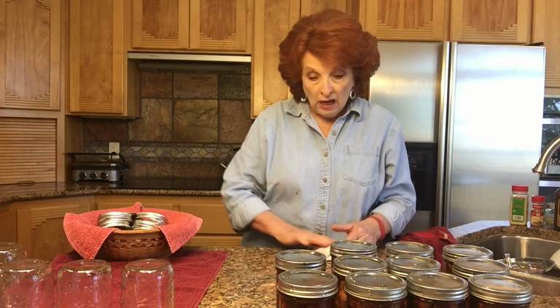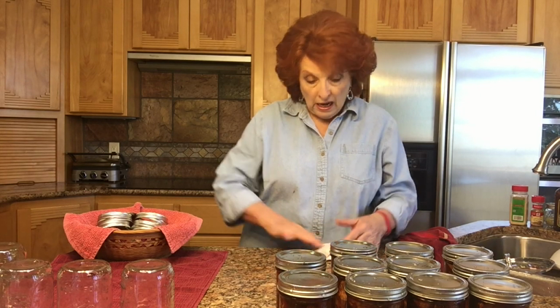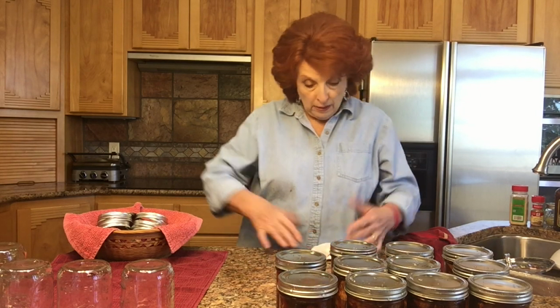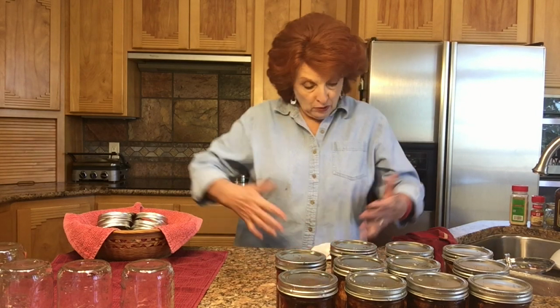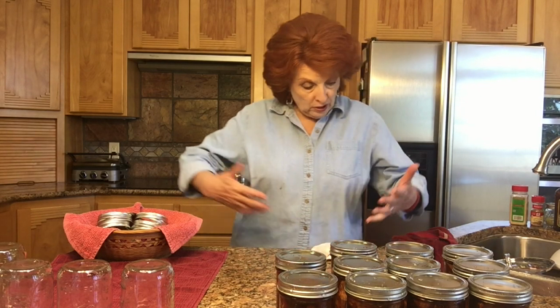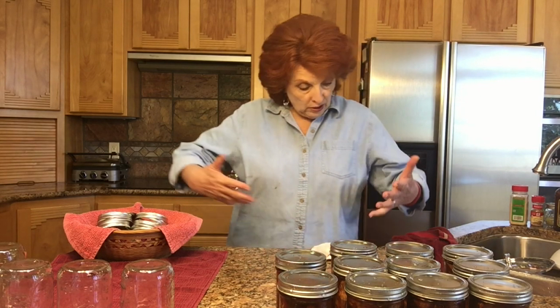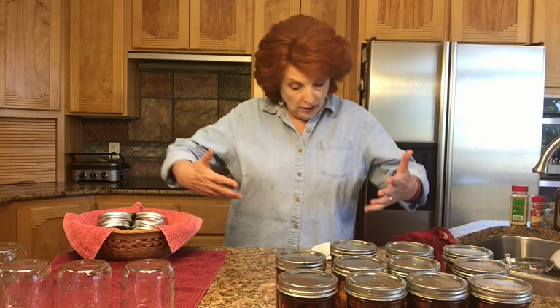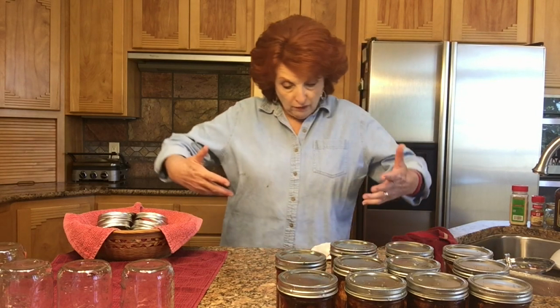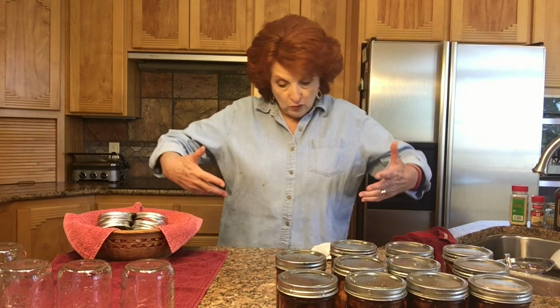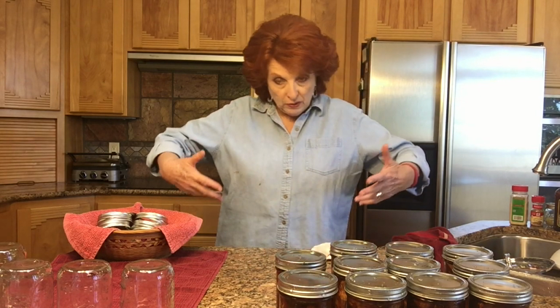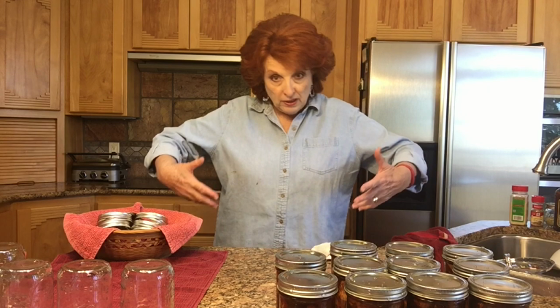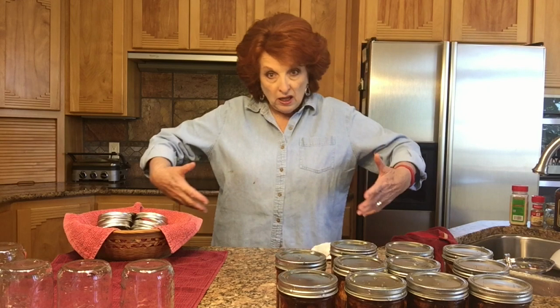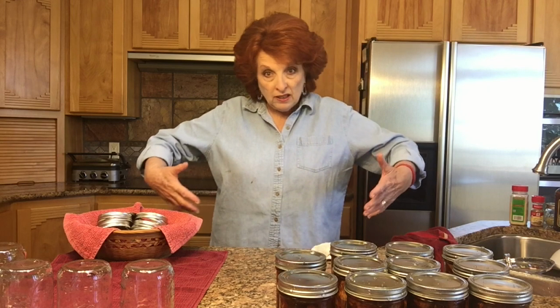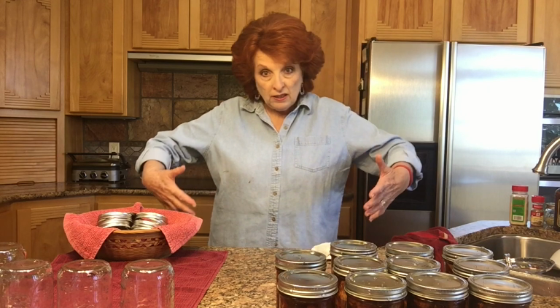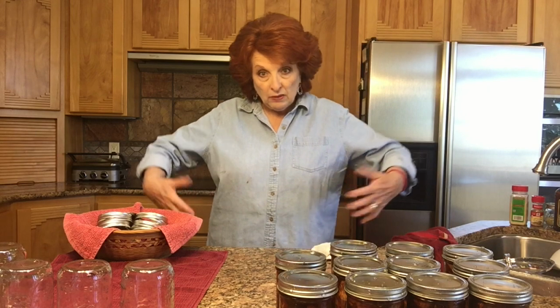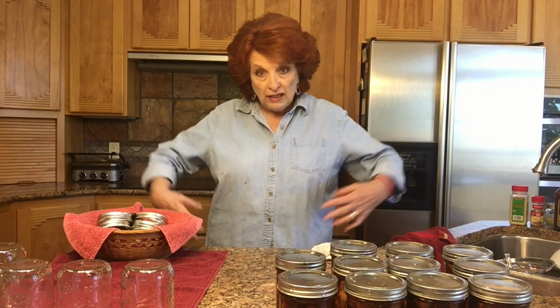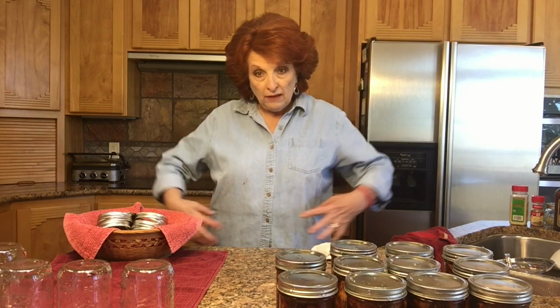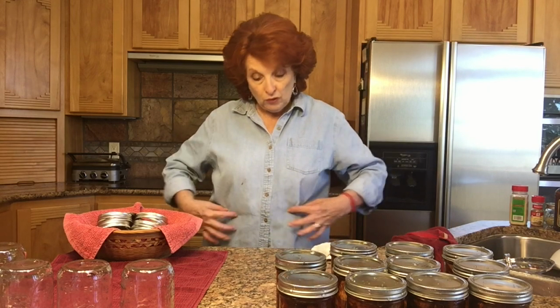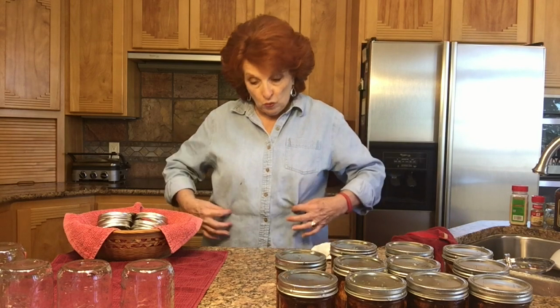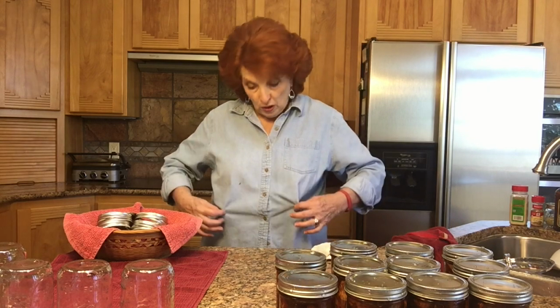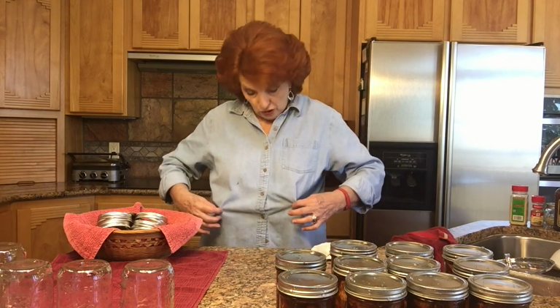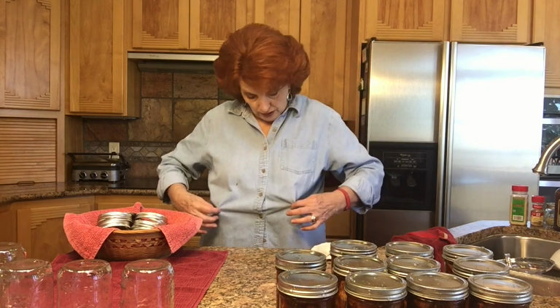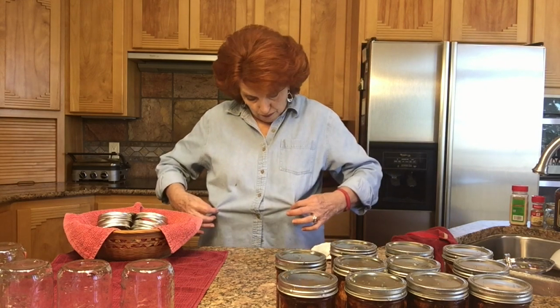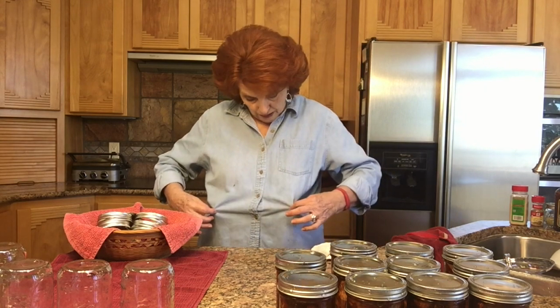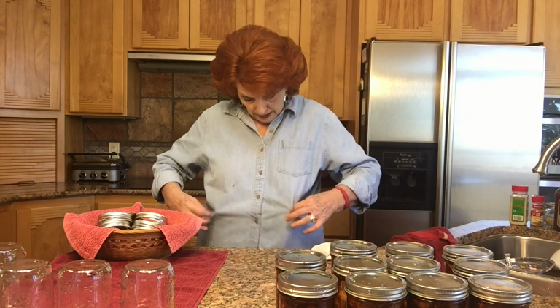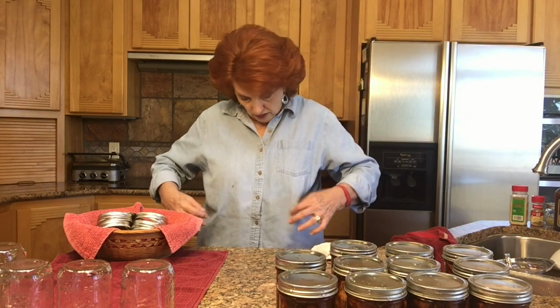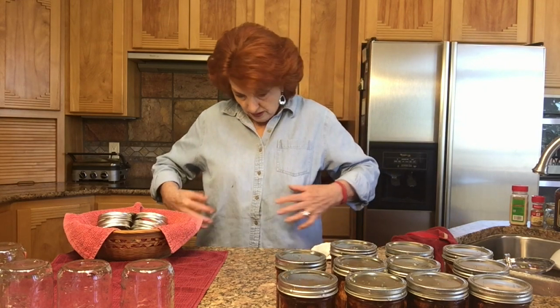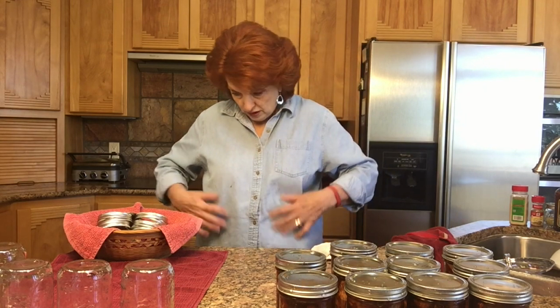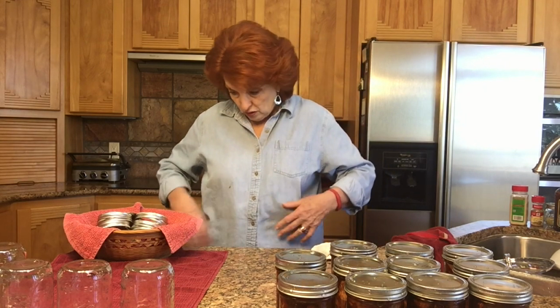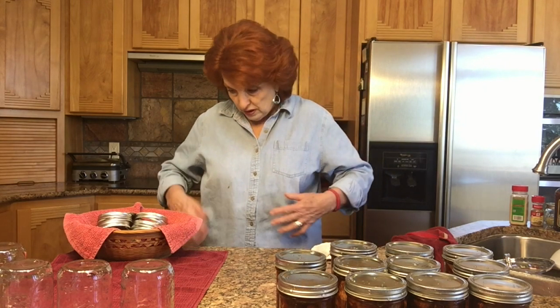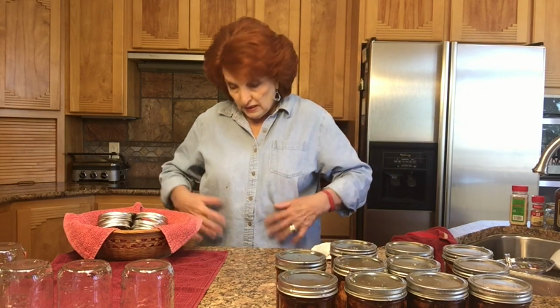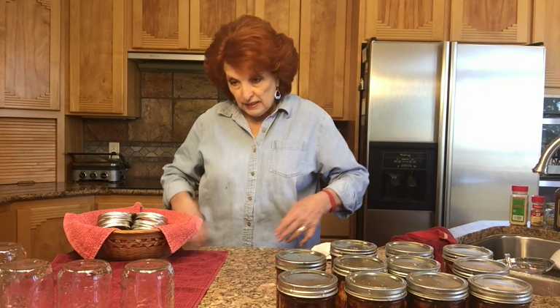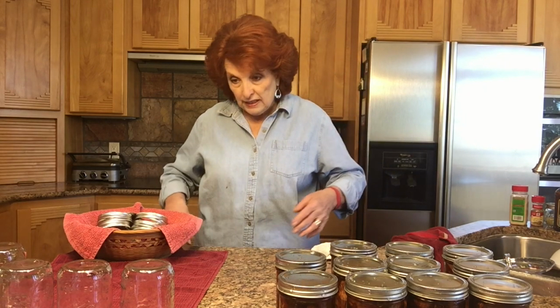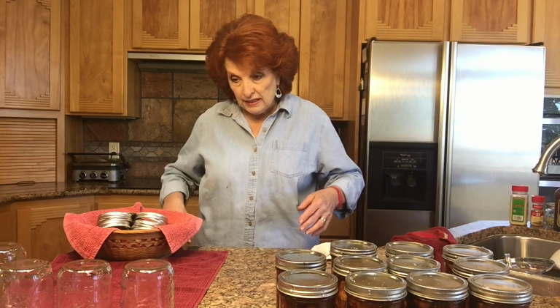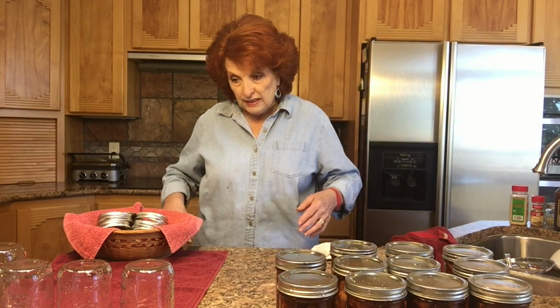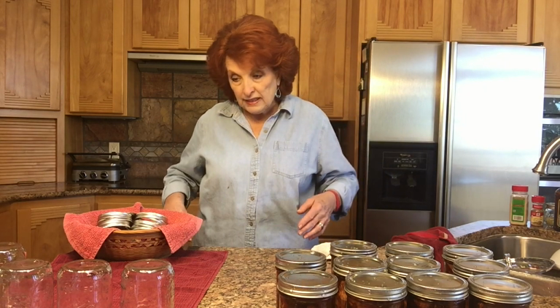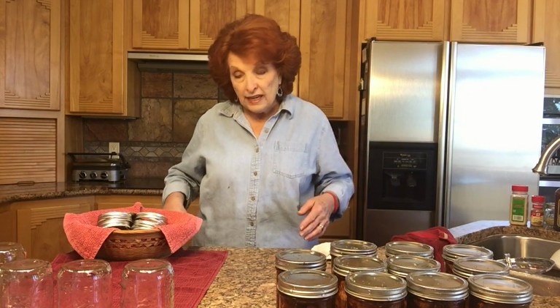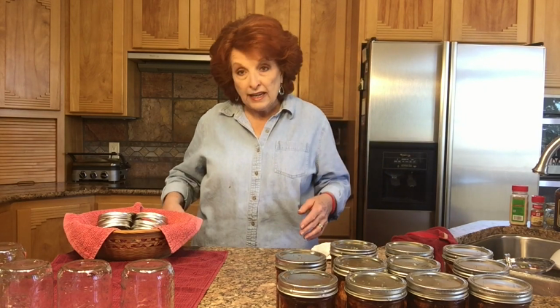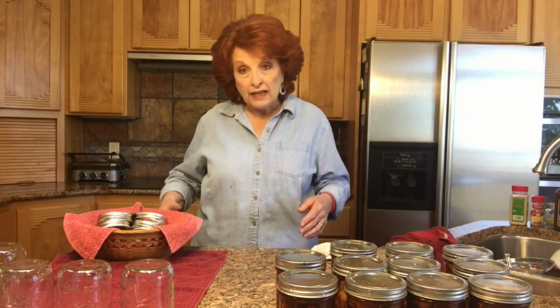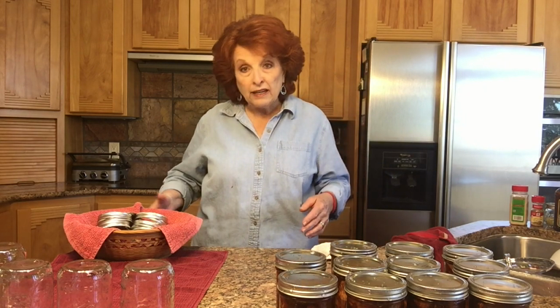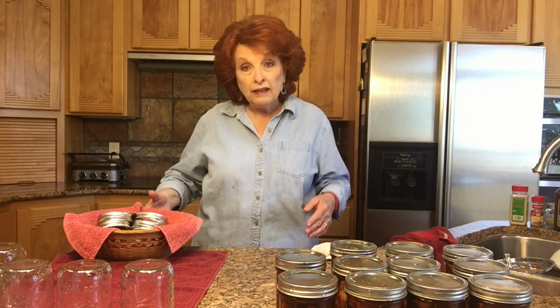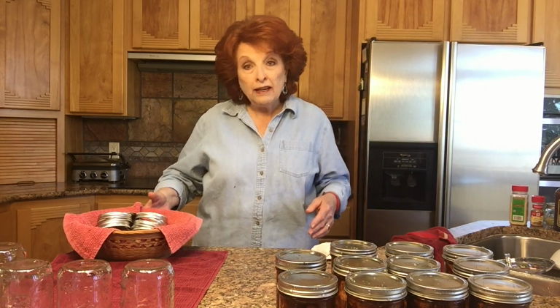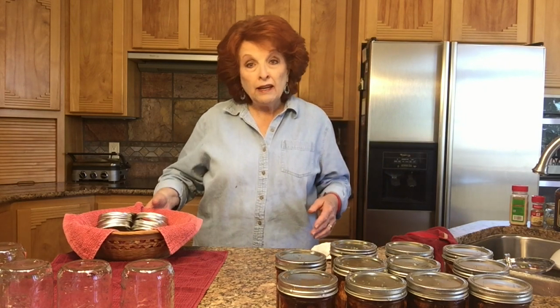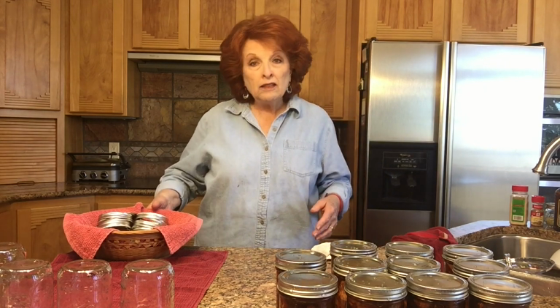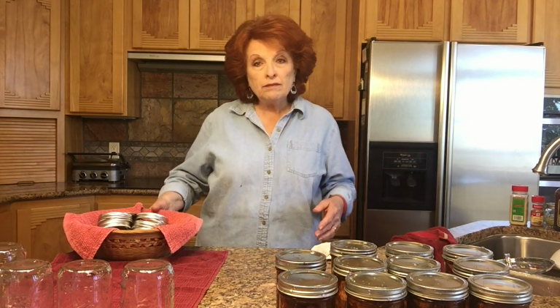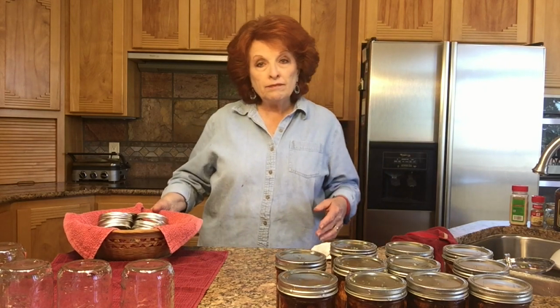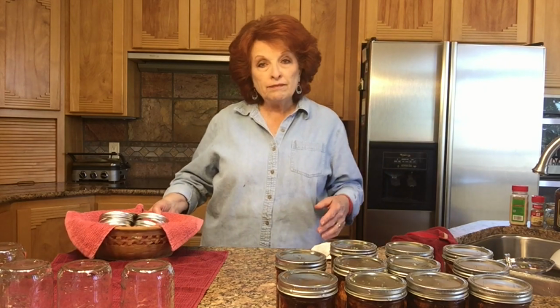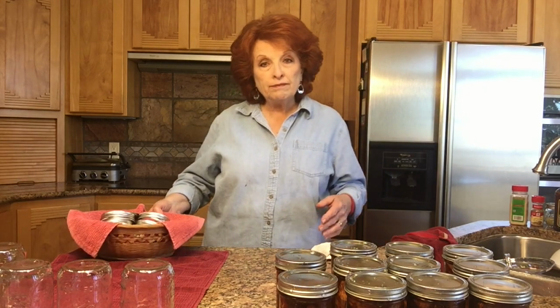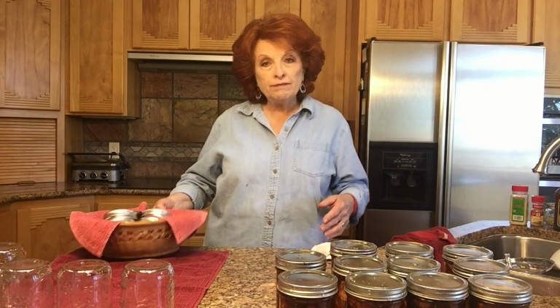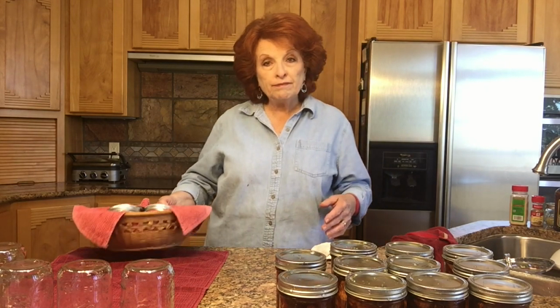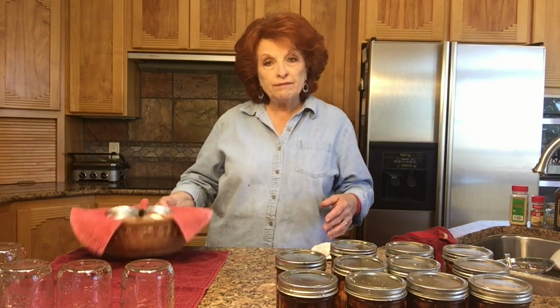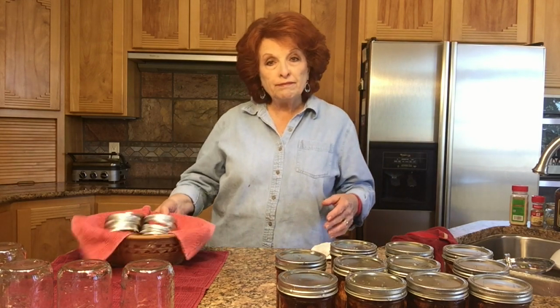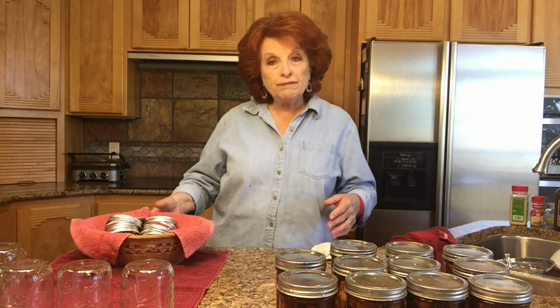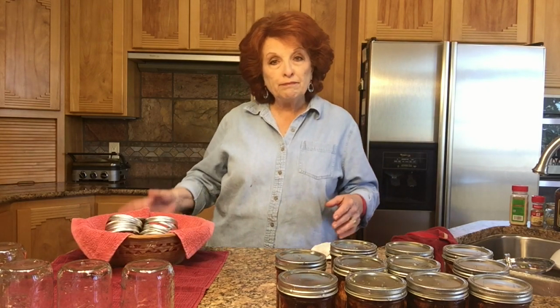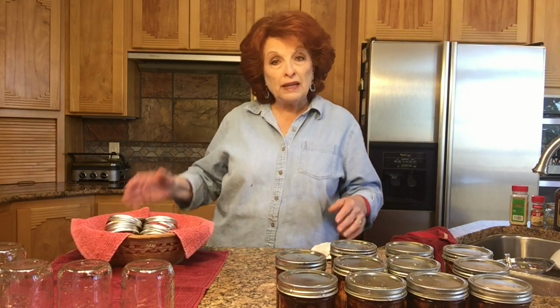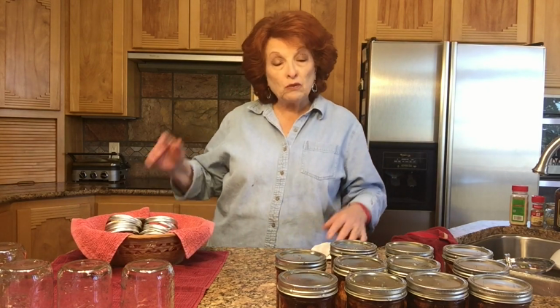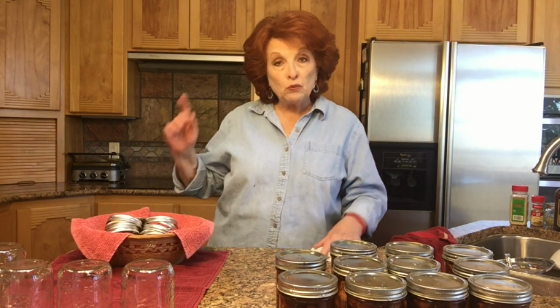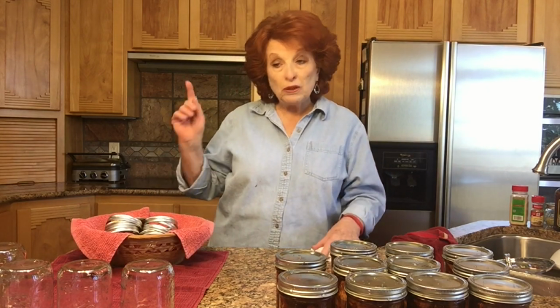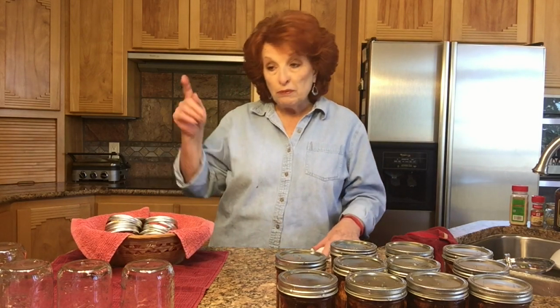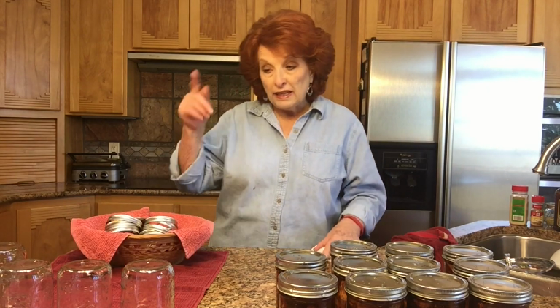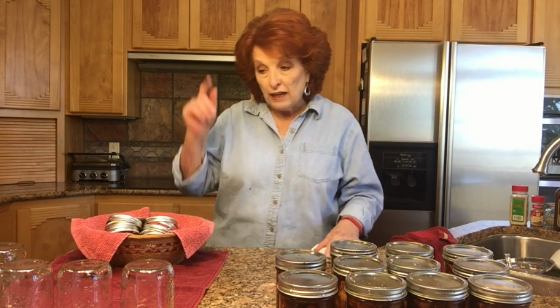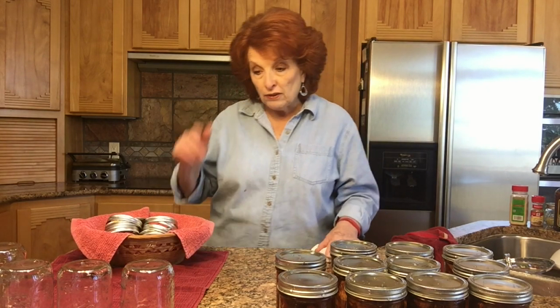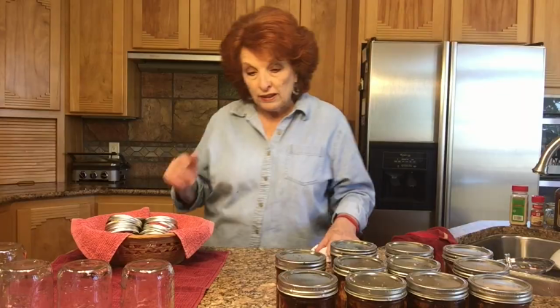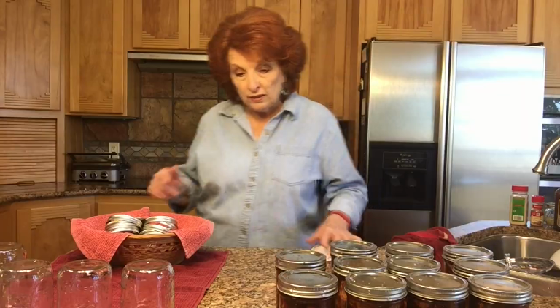Those of us with dial canners can do a more exacting pressure measure because we have a dial, so we always keep it between 13 and 15 pounds. The canner is ready outside, the water is simmering, so I will meet you out at the canner and we will close it up and get started. I'm just covered with sauce — I'm going to have to wash this blouse so it doesn't stain, but we'll meet out there.